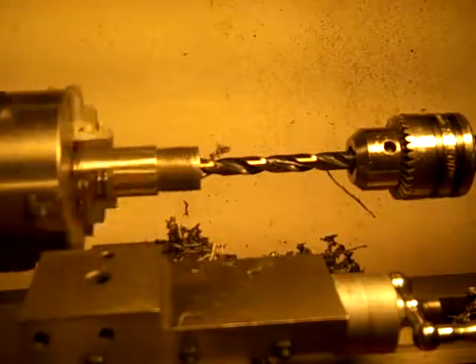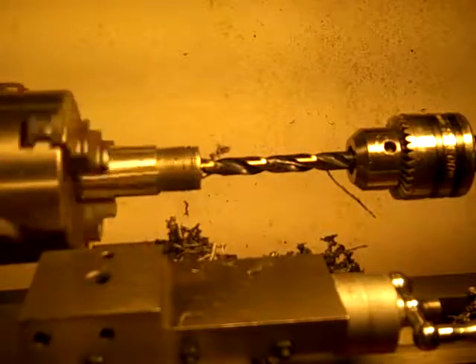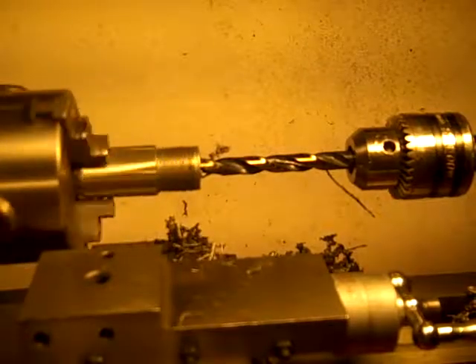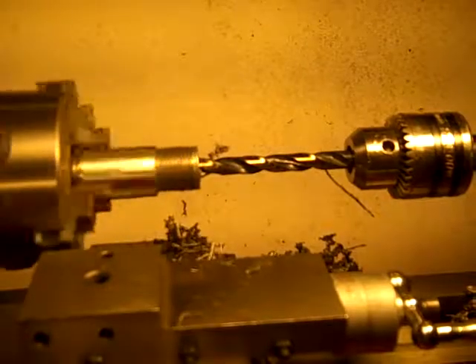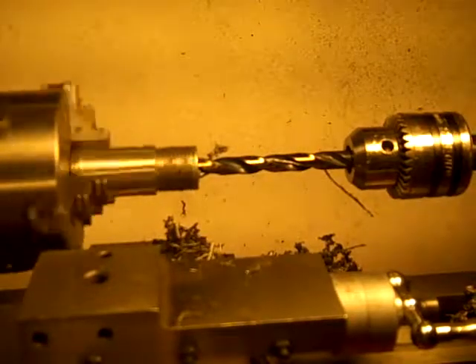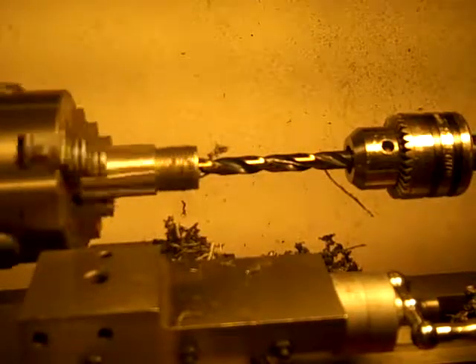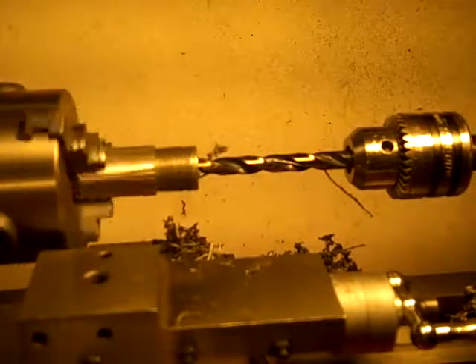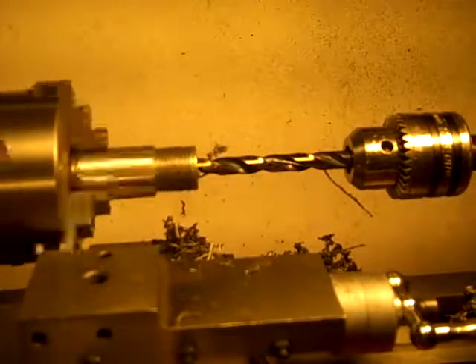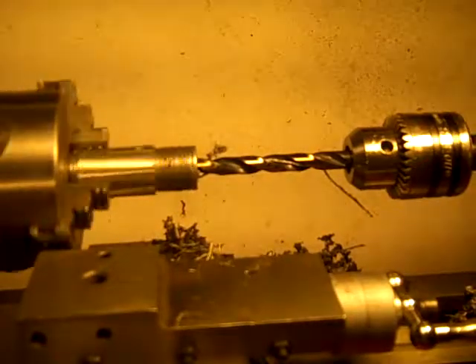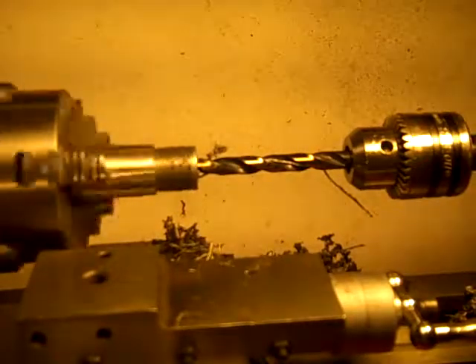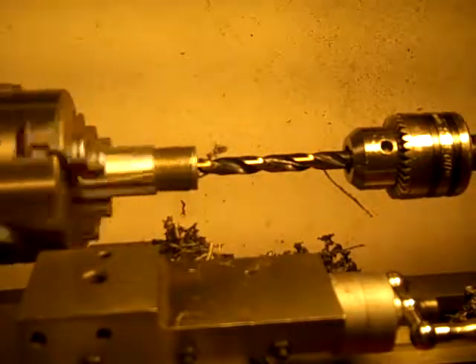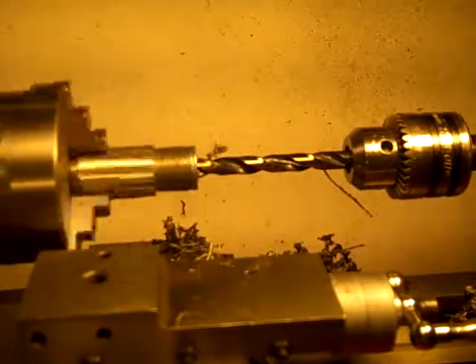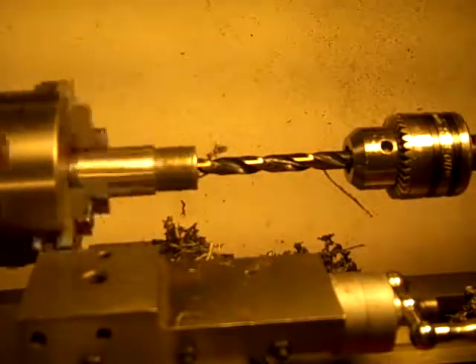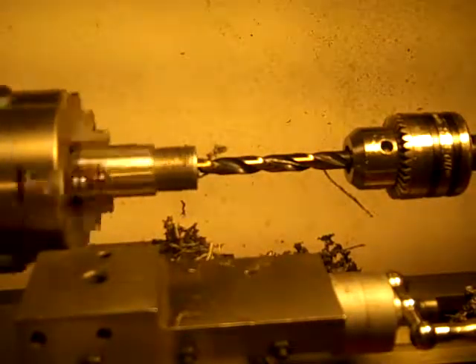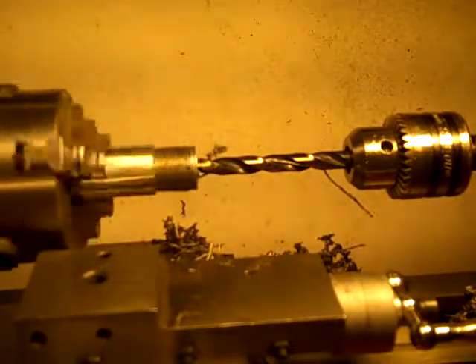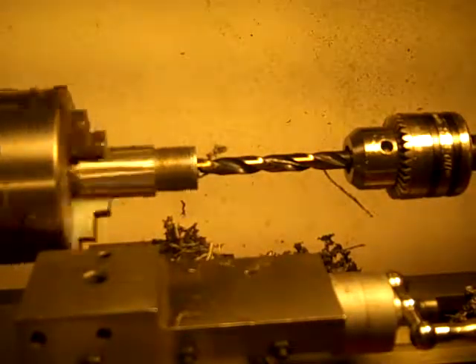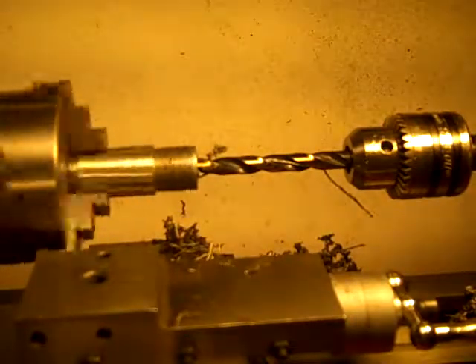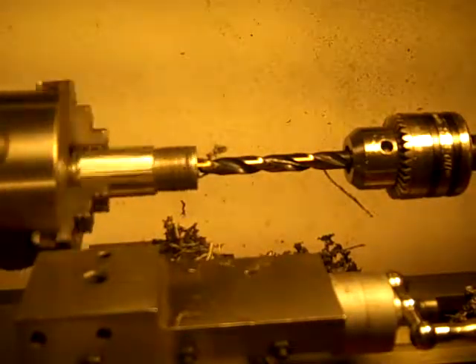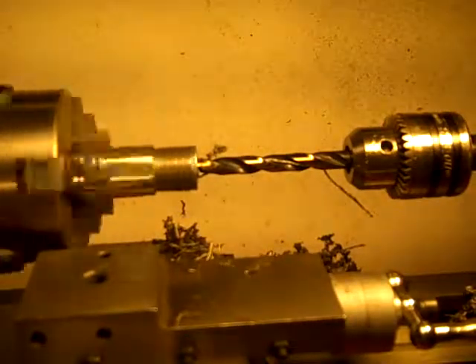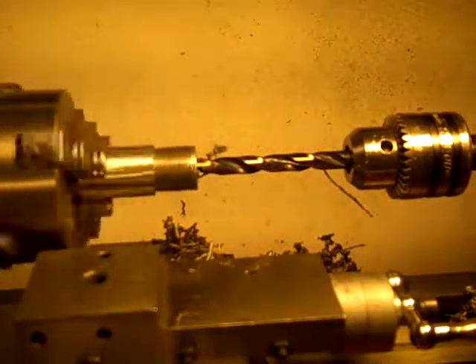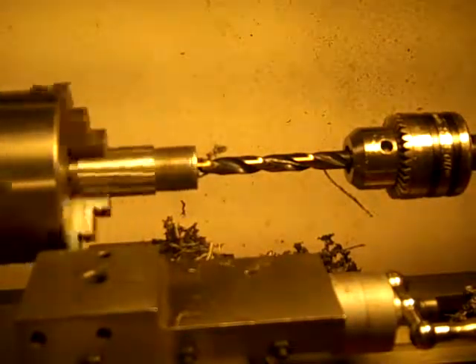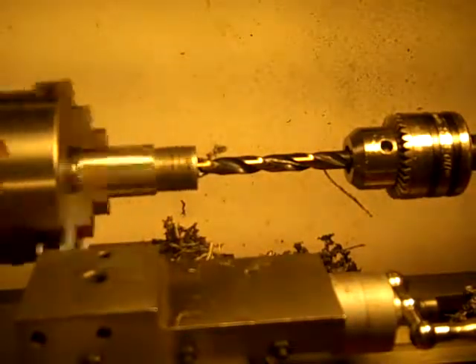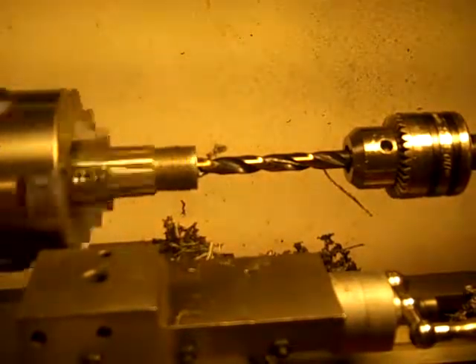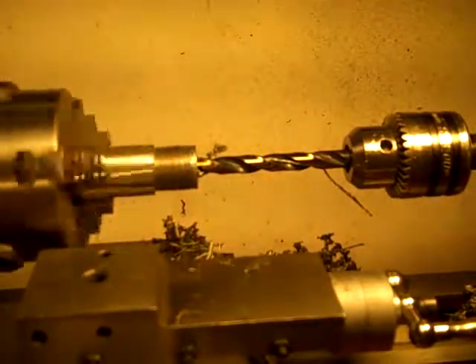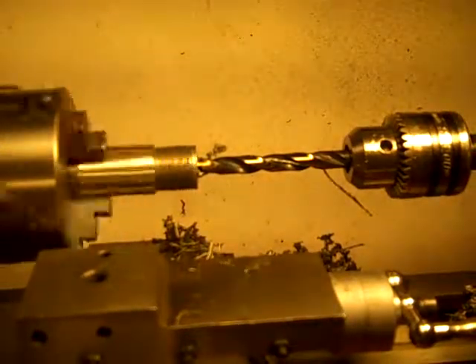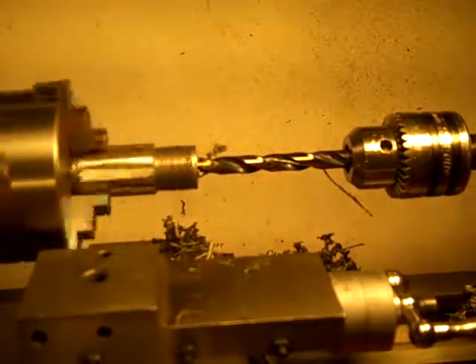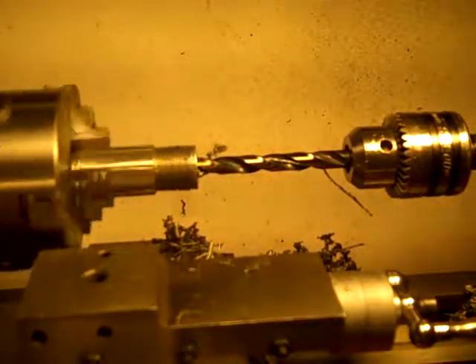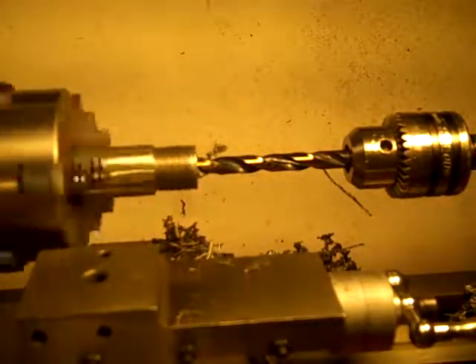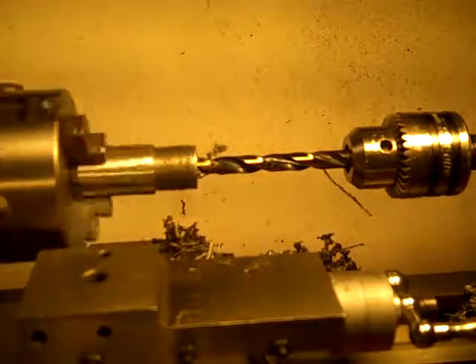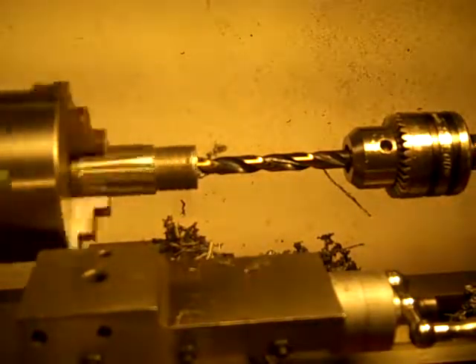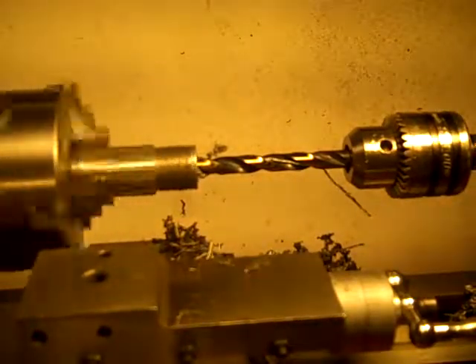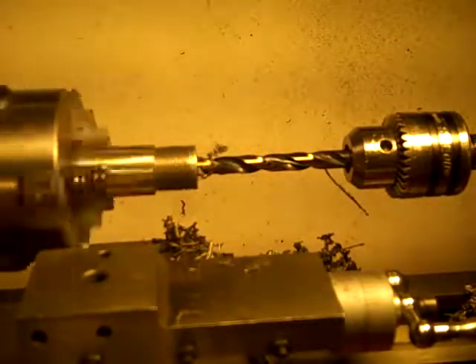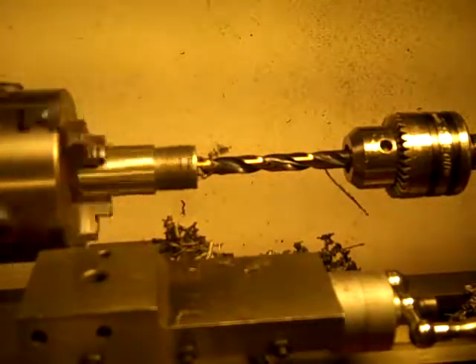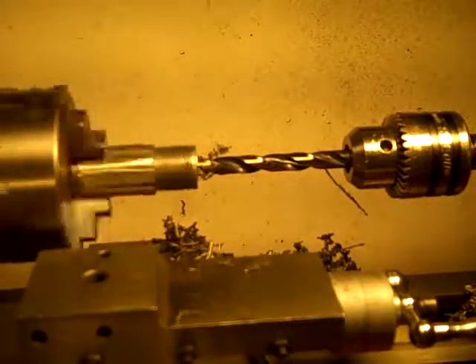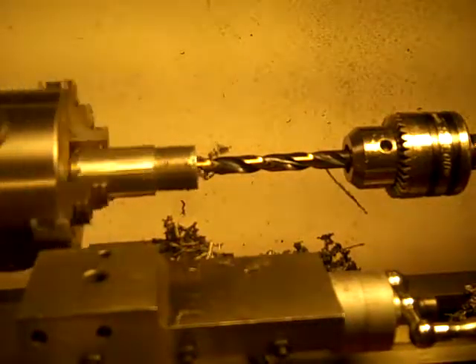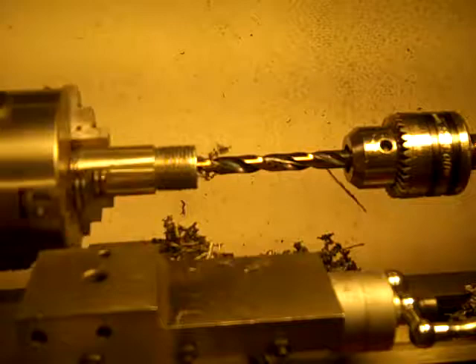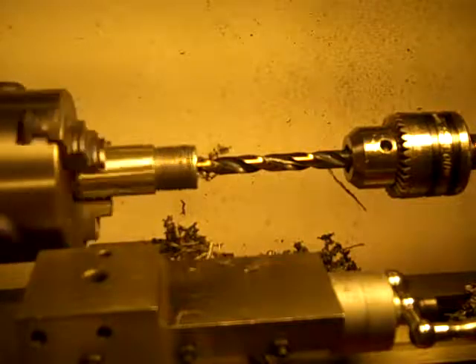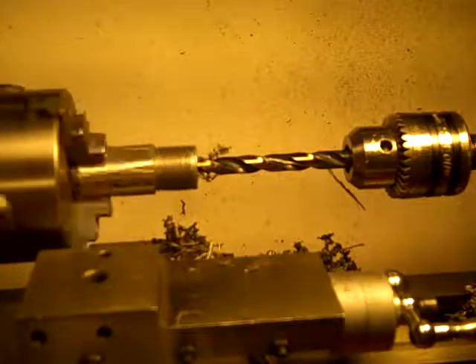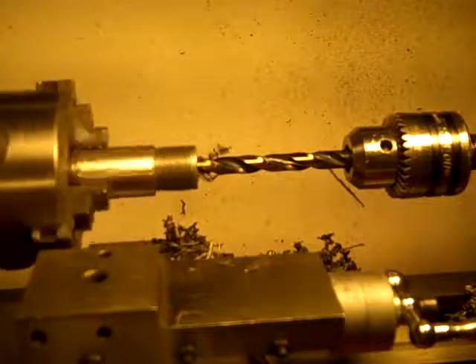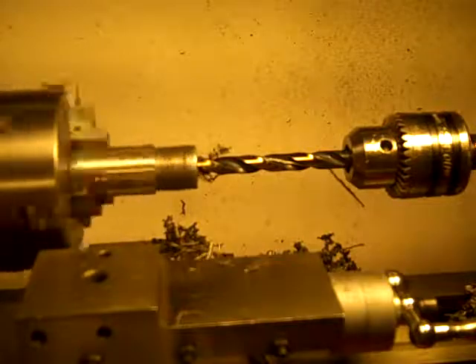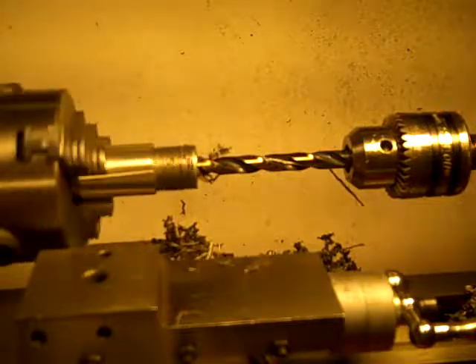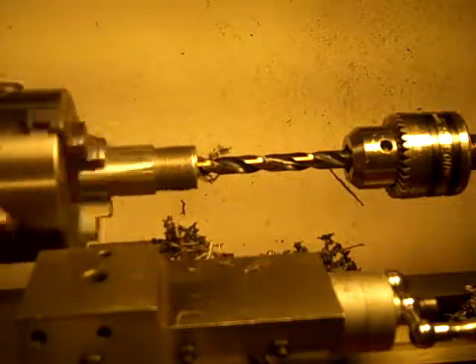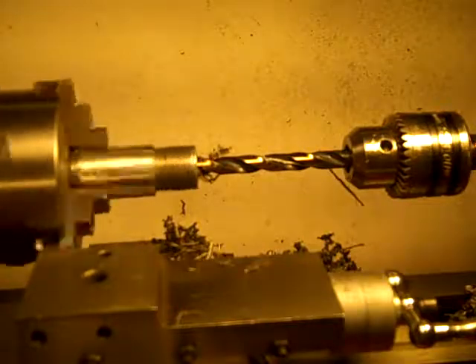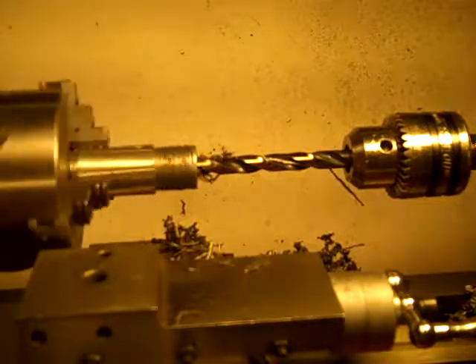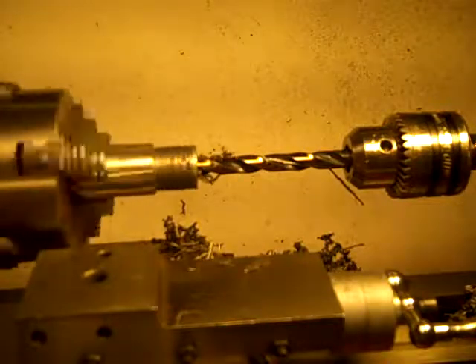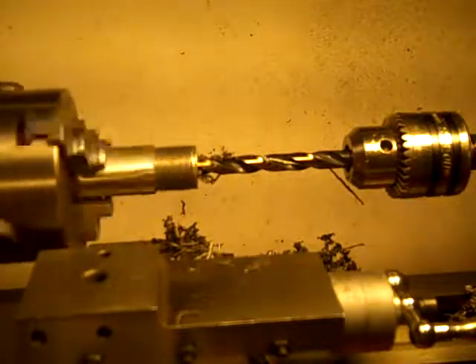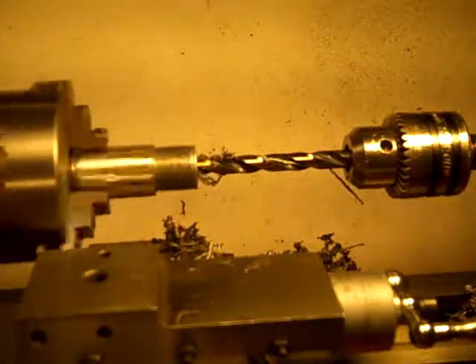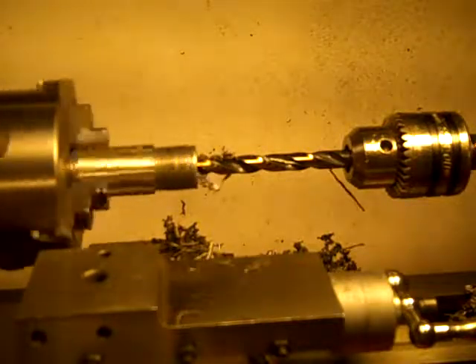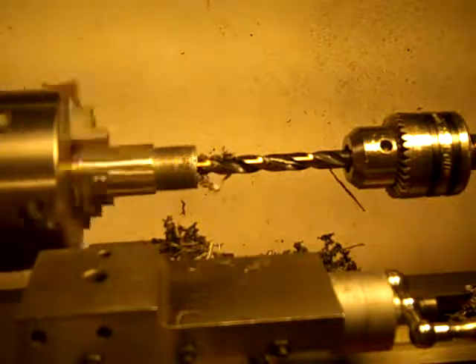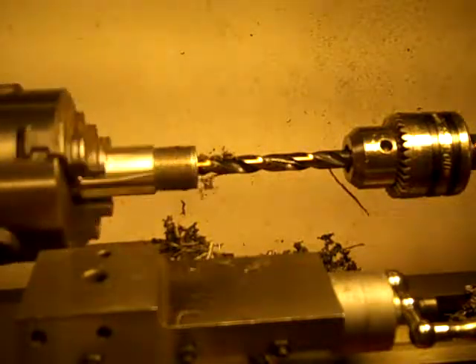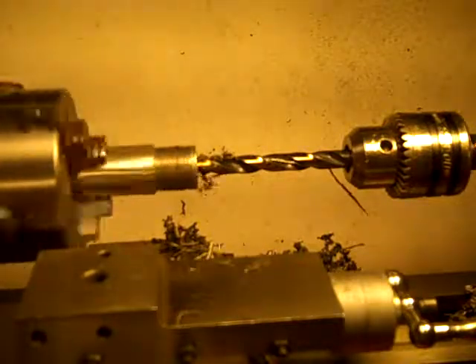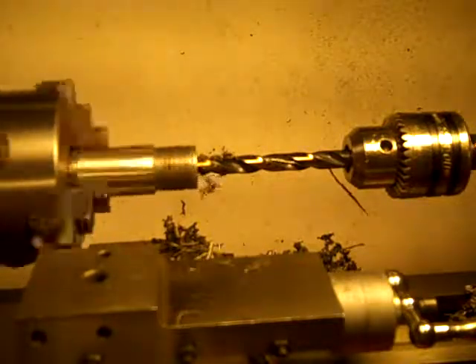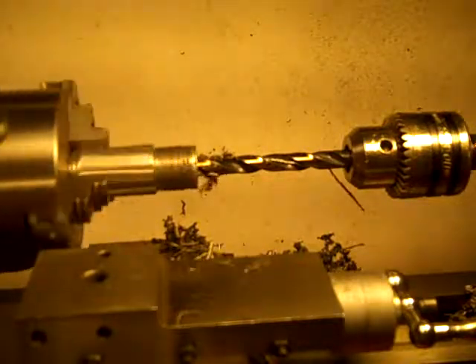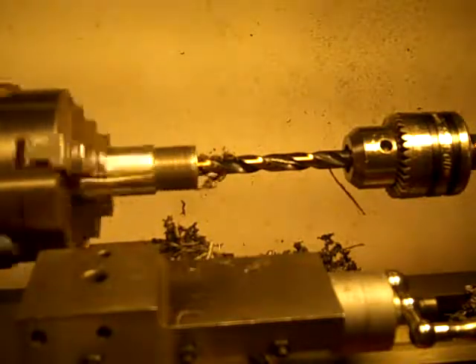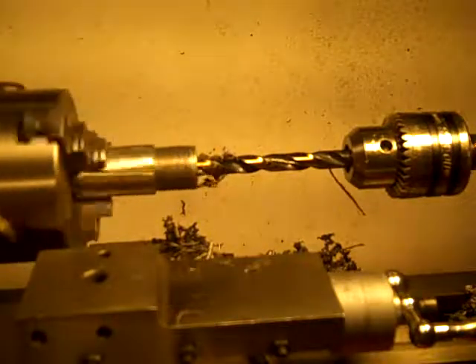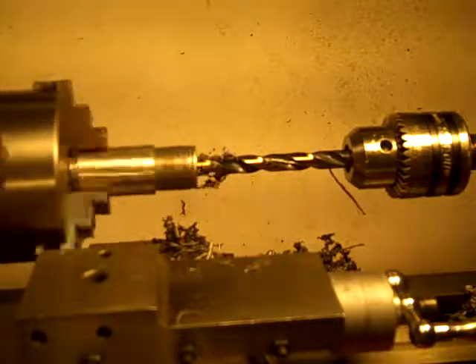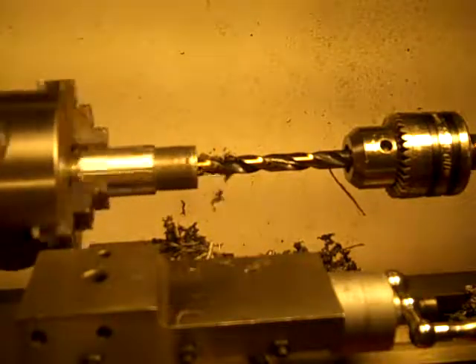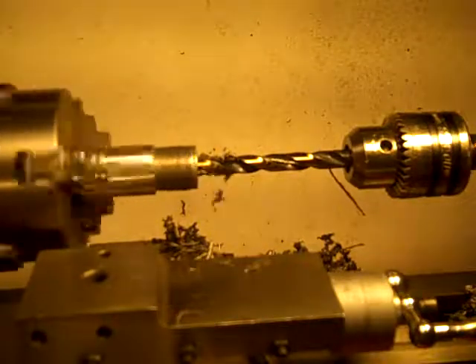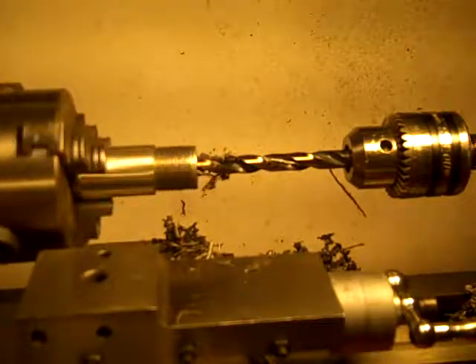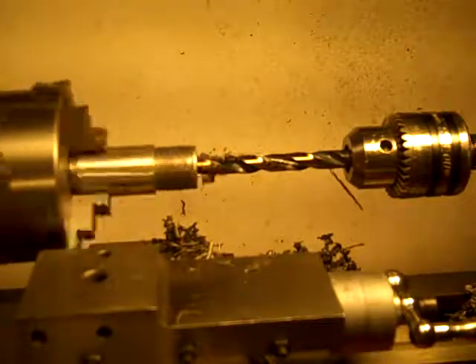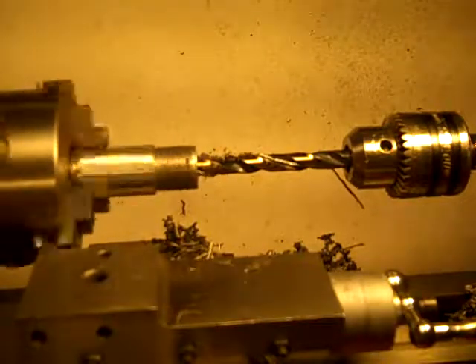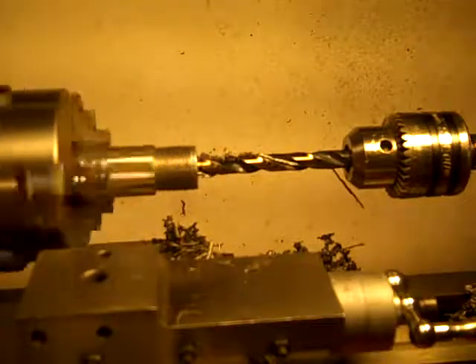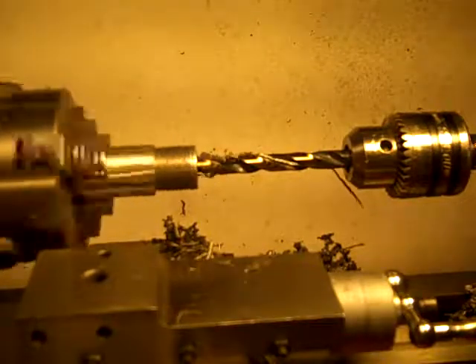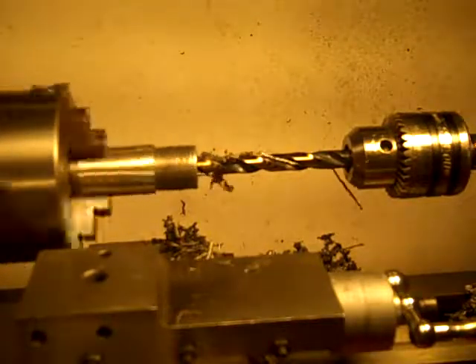So this would be the equivalent to a grade 14 bolt. And it is hard — this is a very hard bolt. I did no annealing or anything on here.